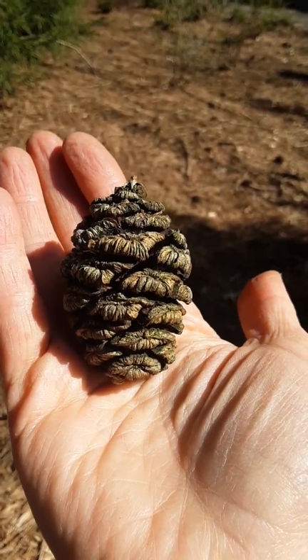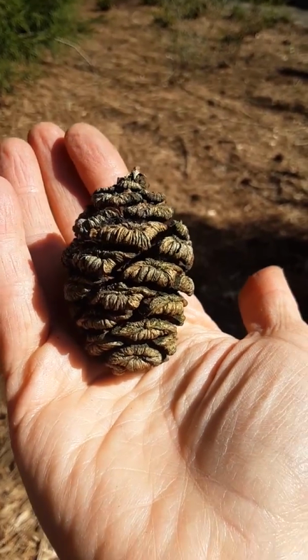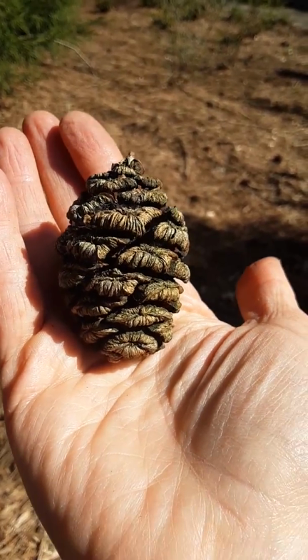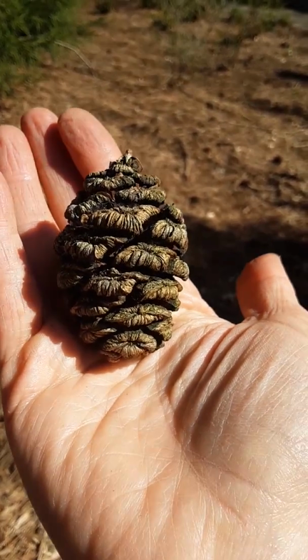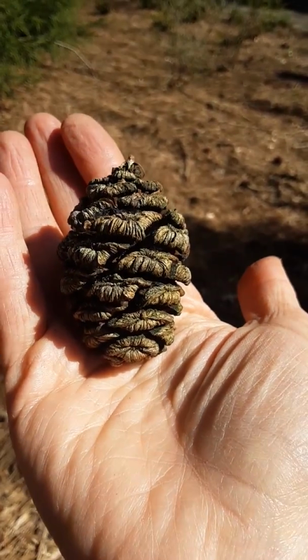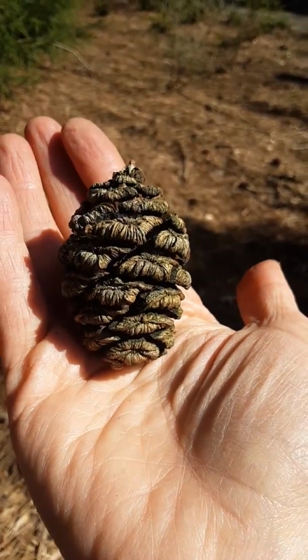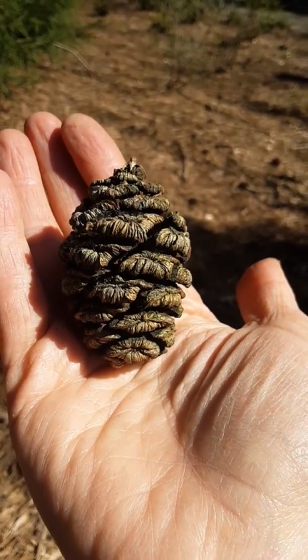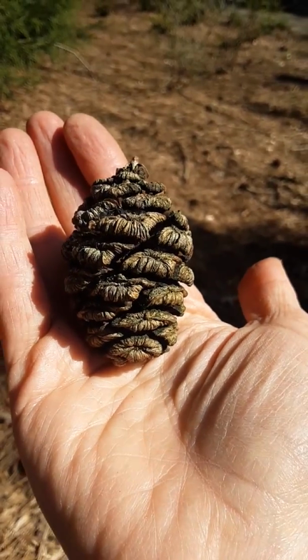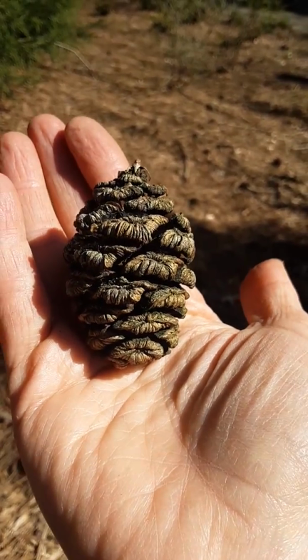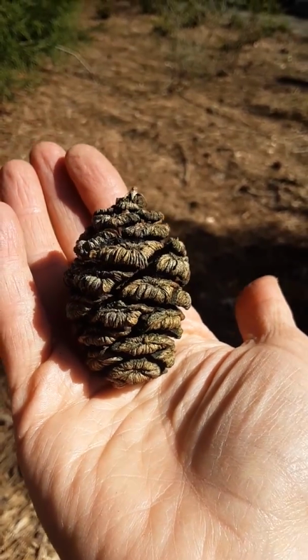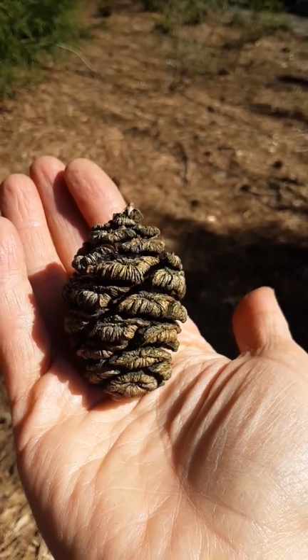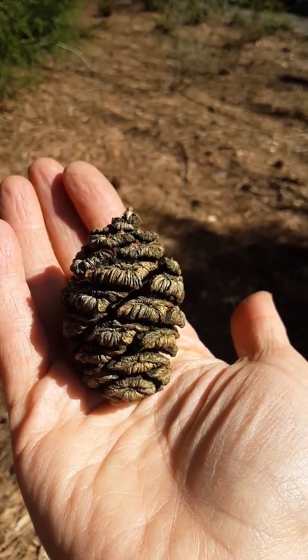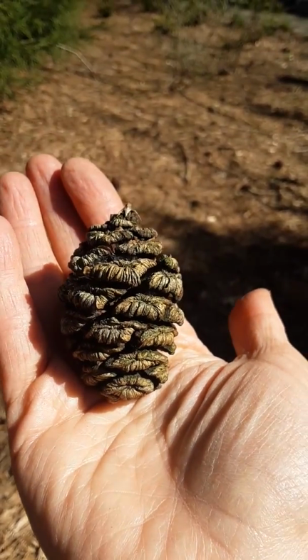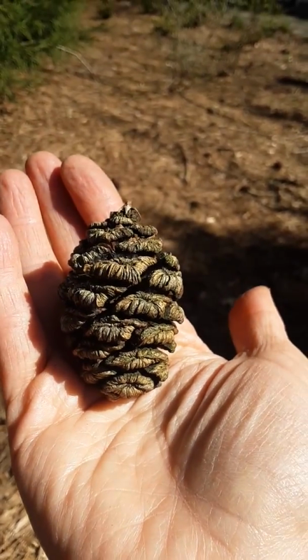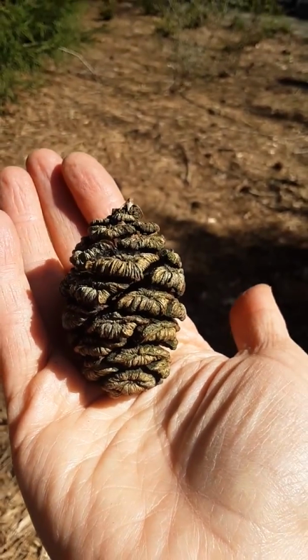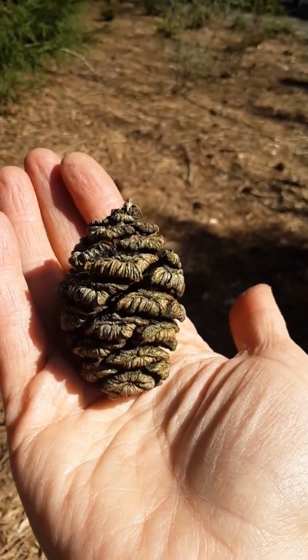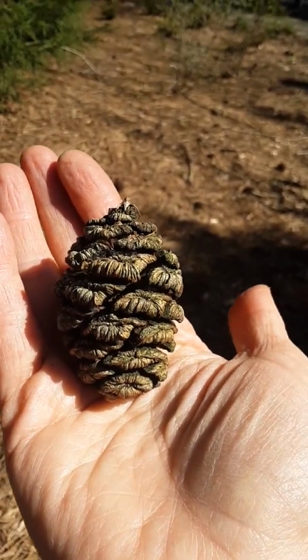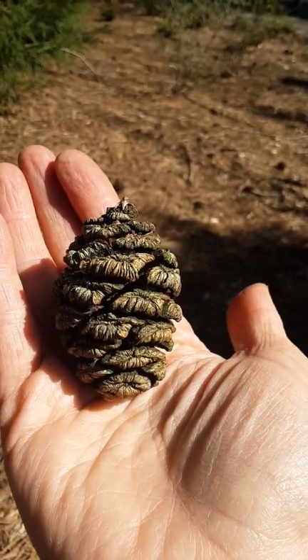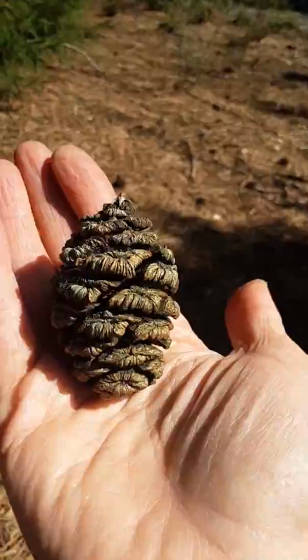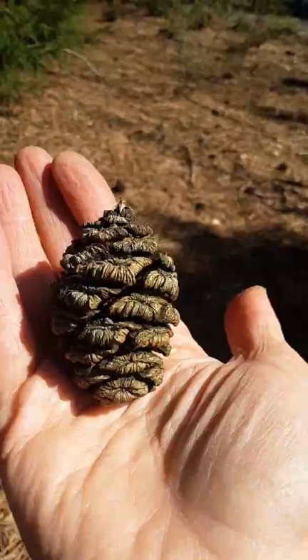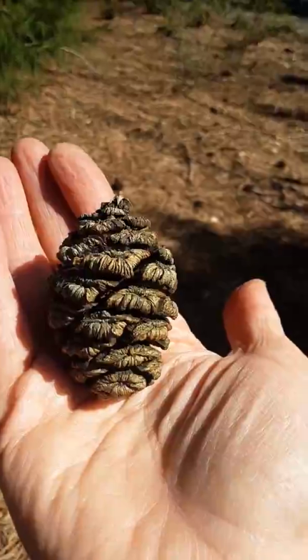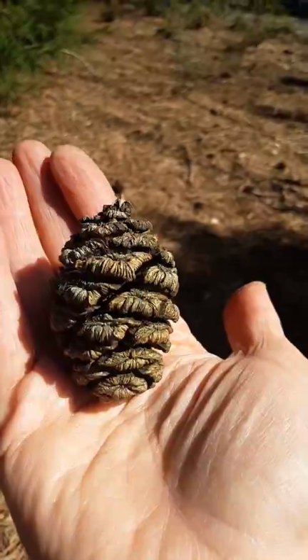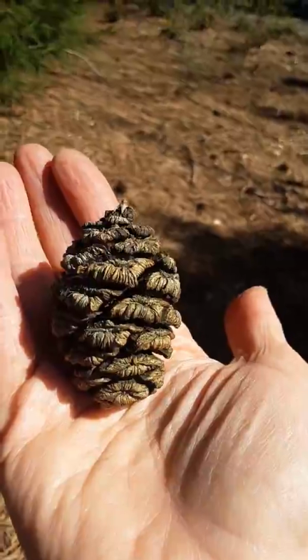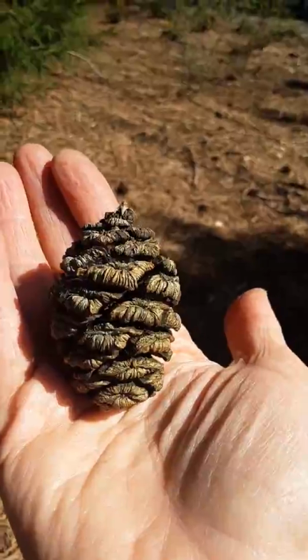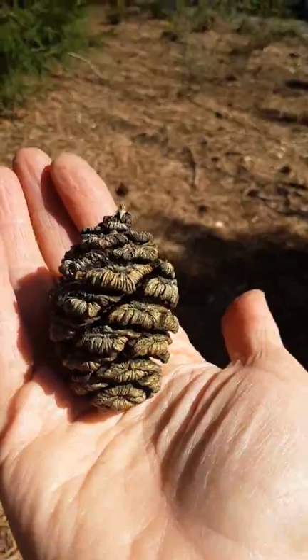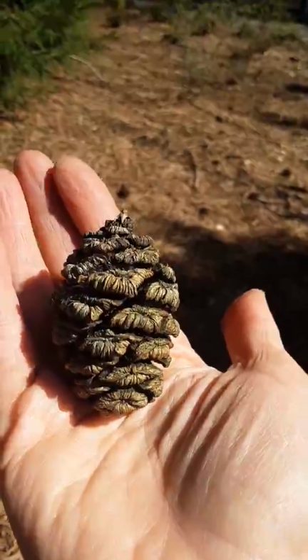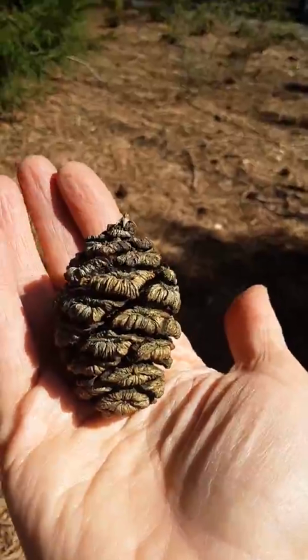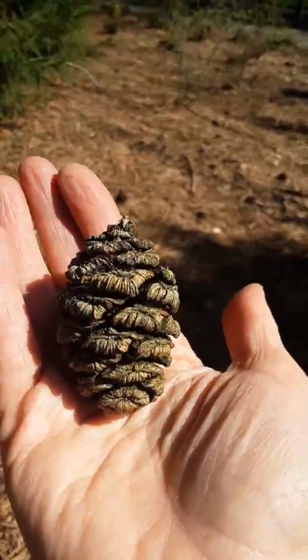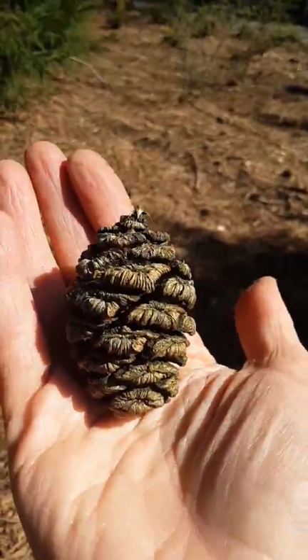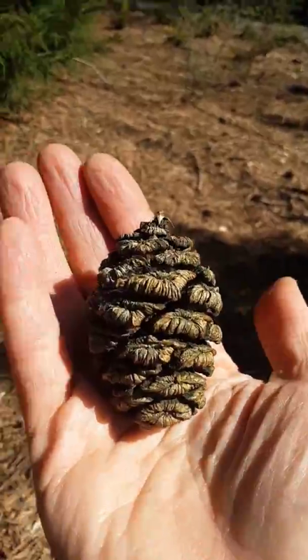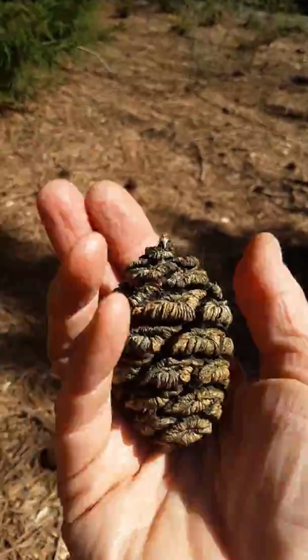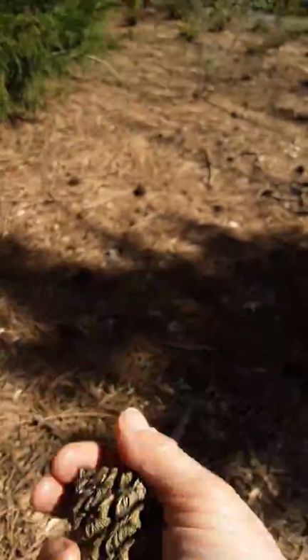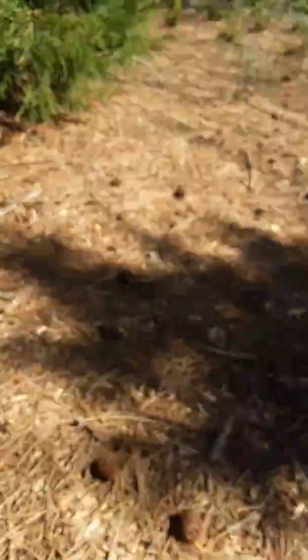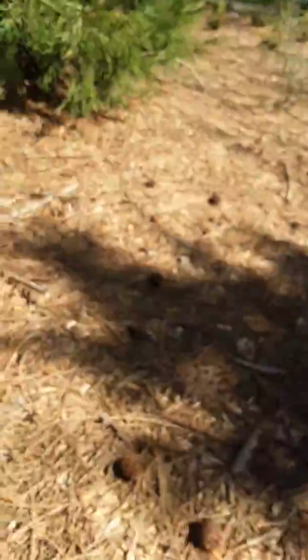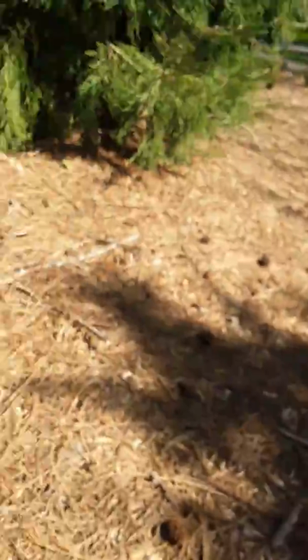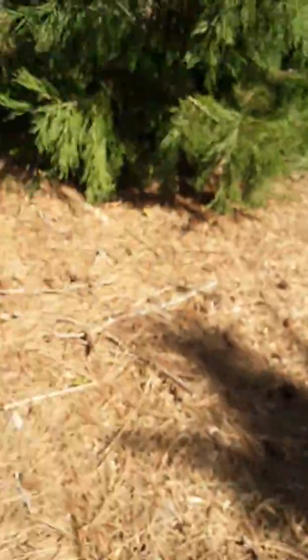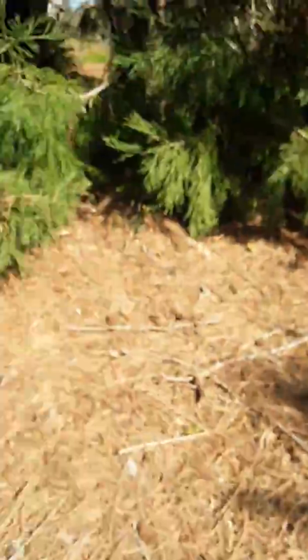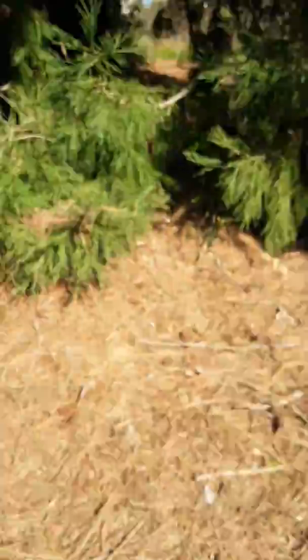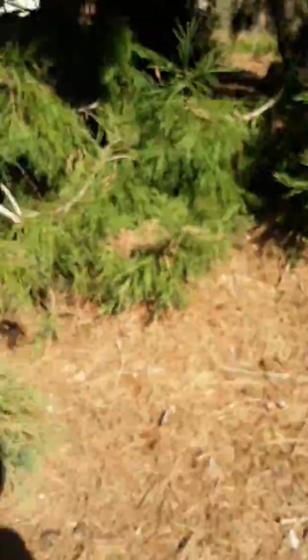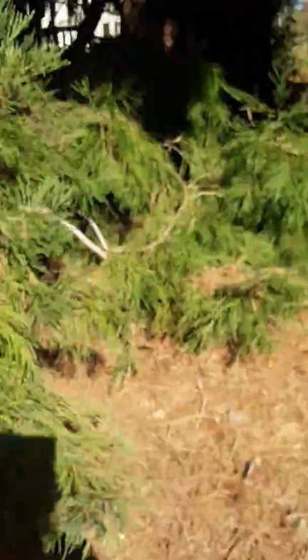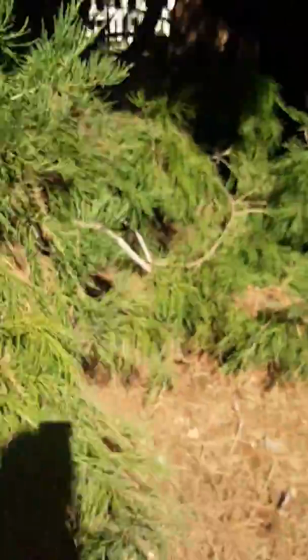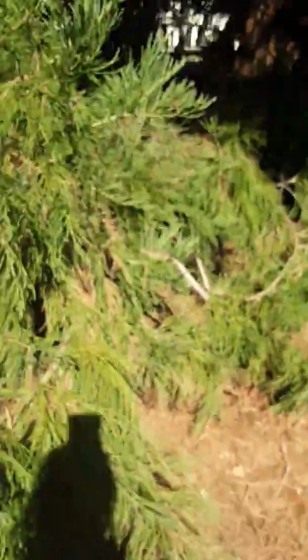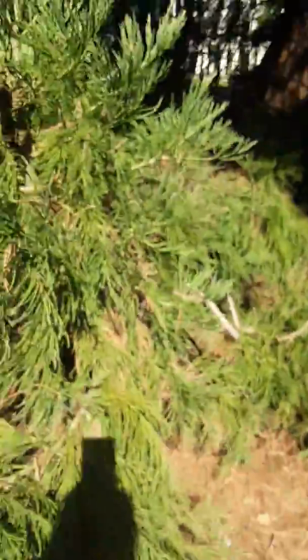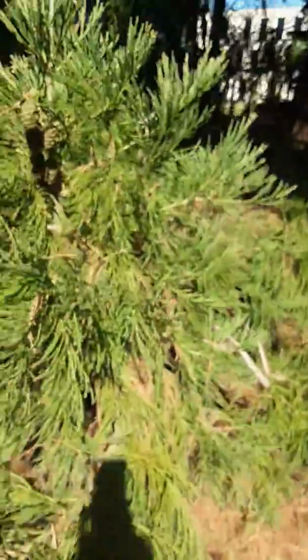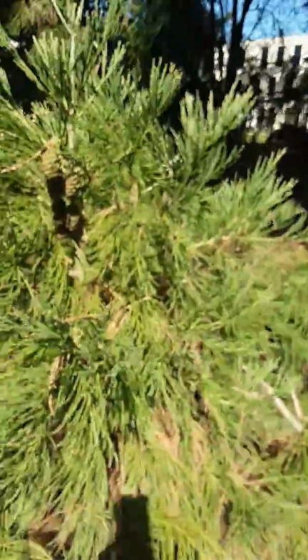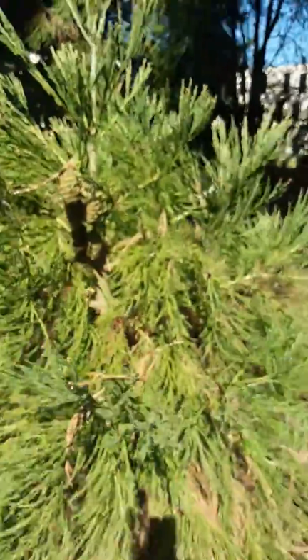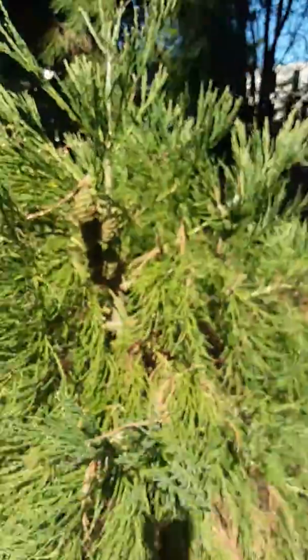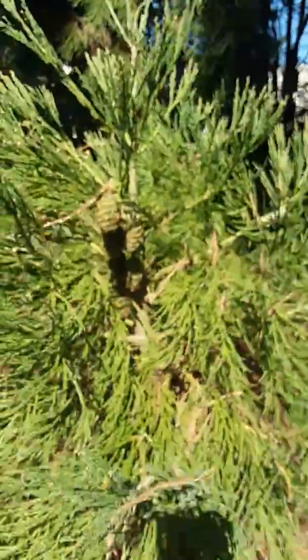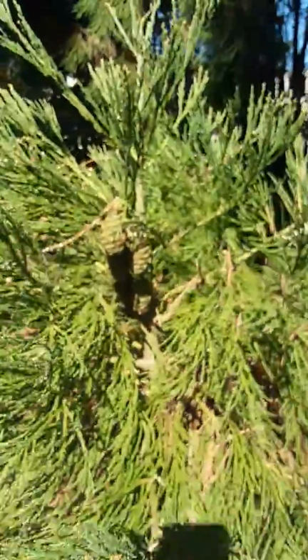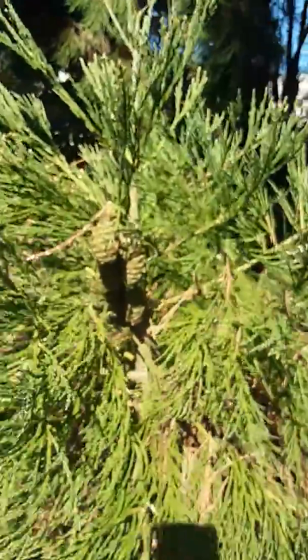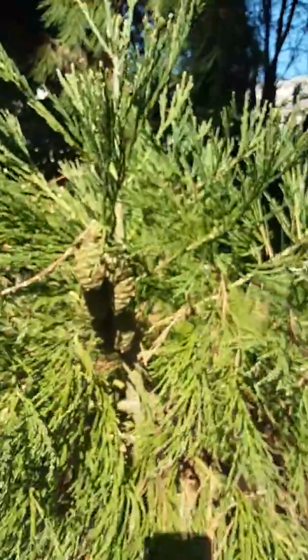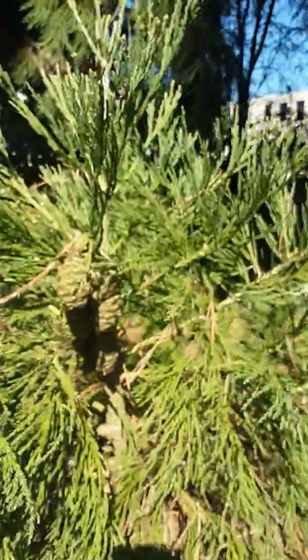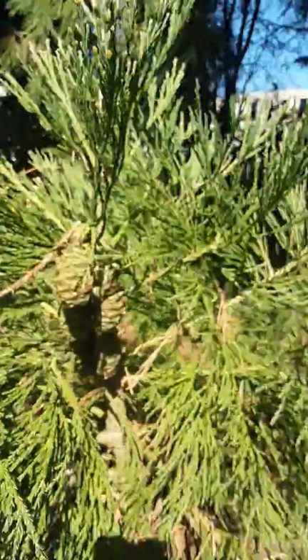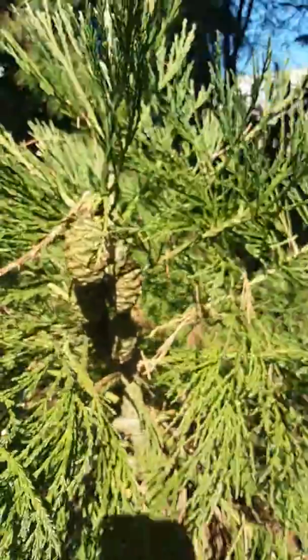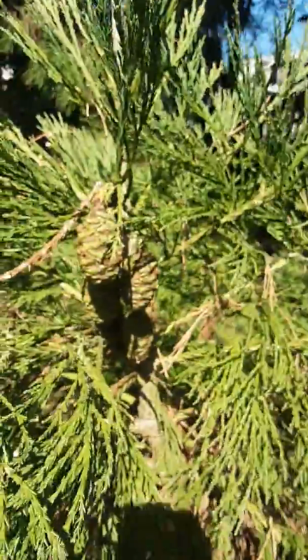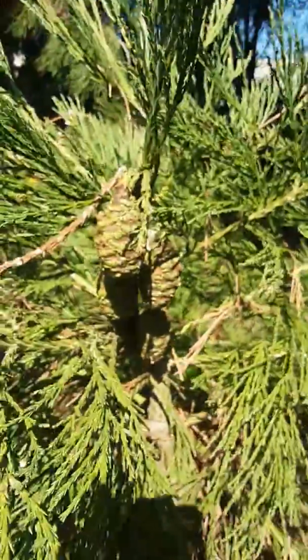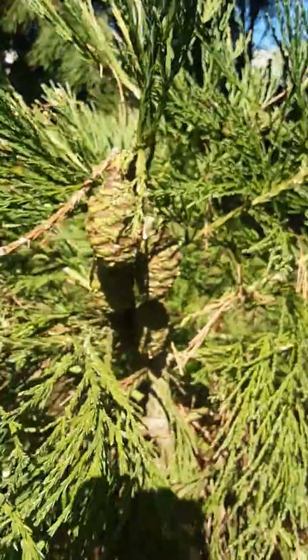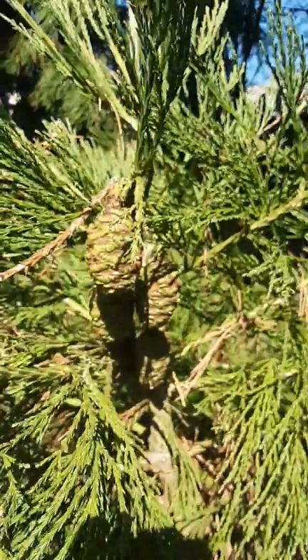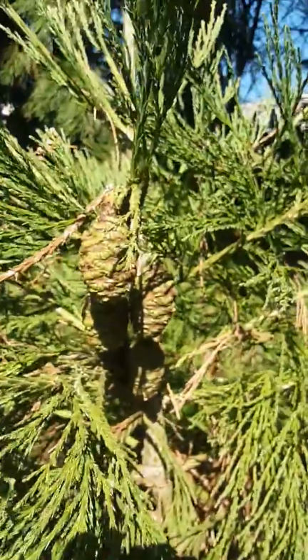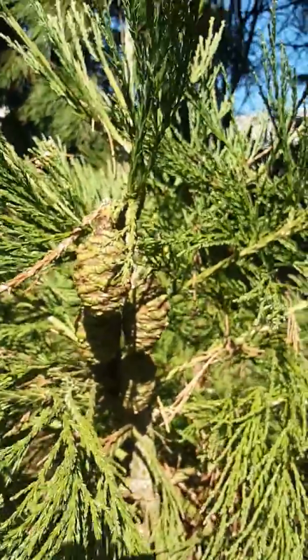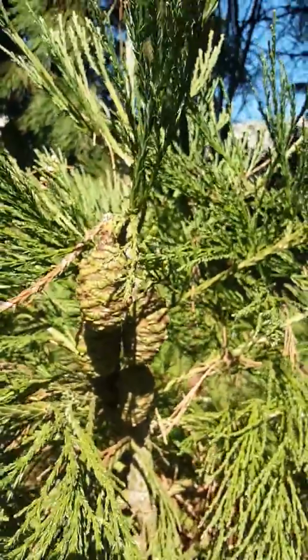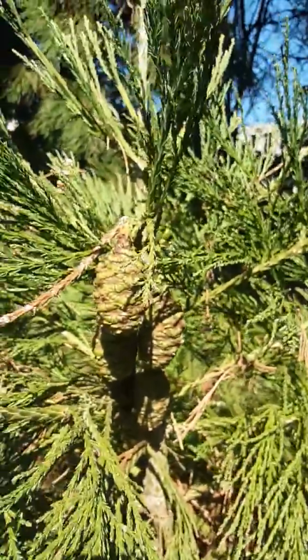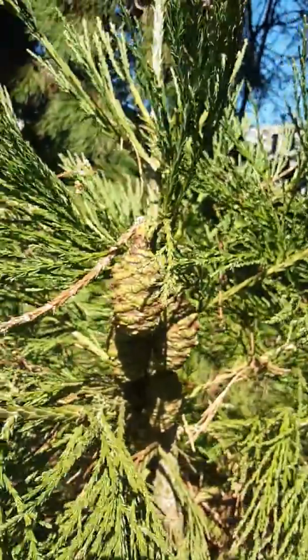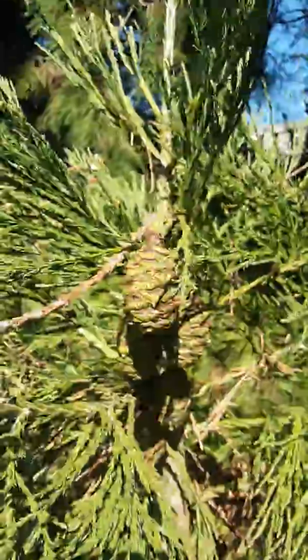There's usually lots of these cones on the ground, so it can be a useful identifying characteristic. Right here there are some that are ripening on the tree.